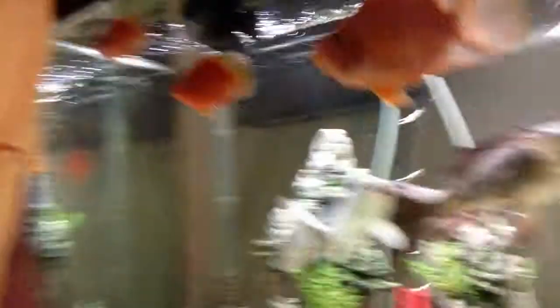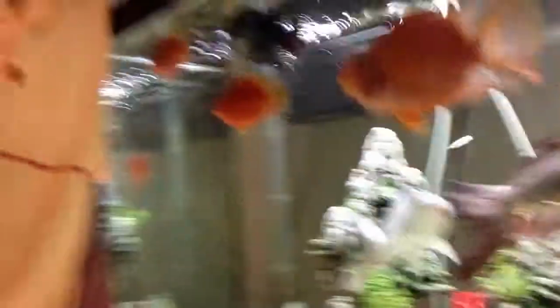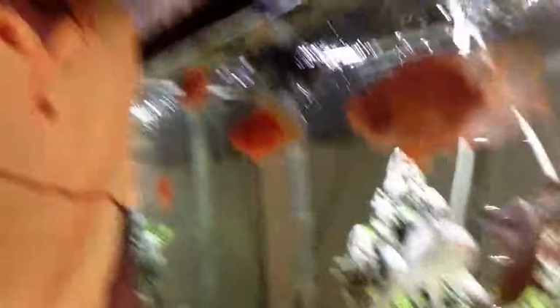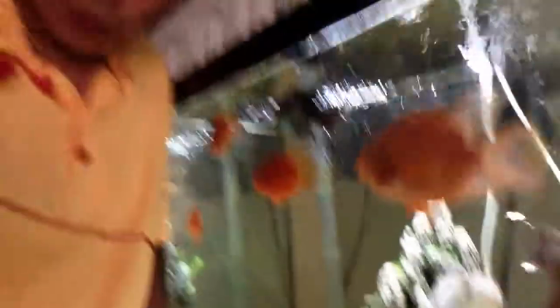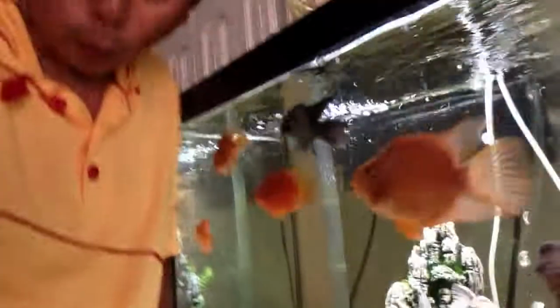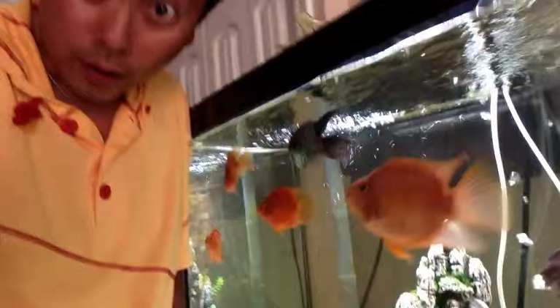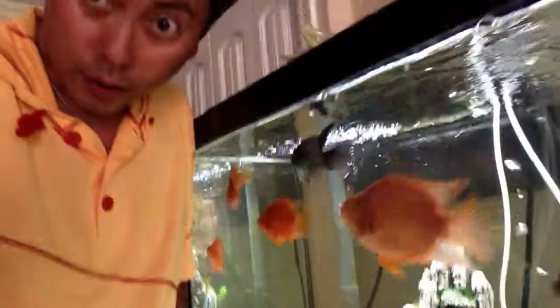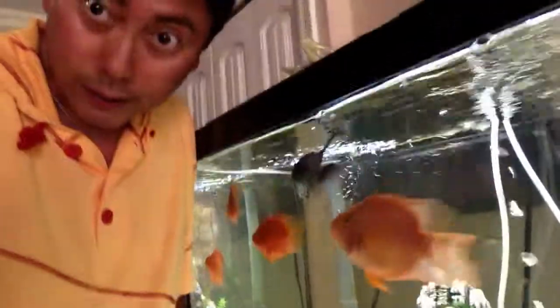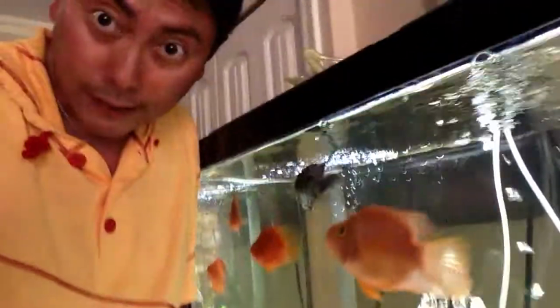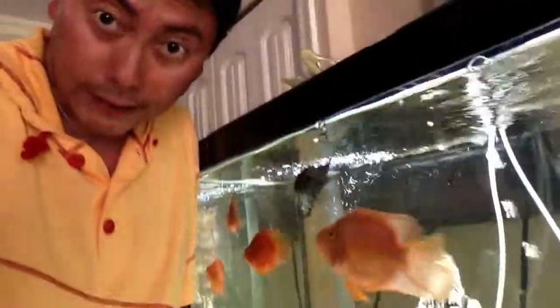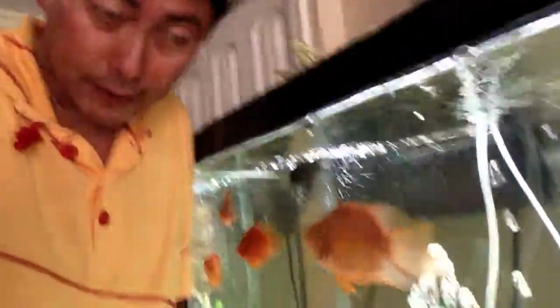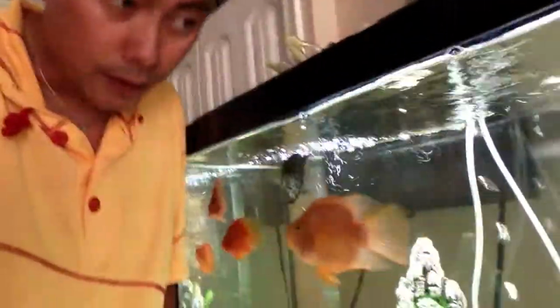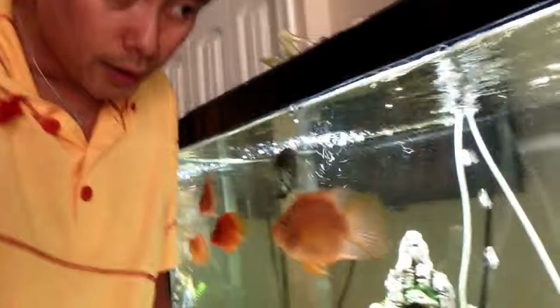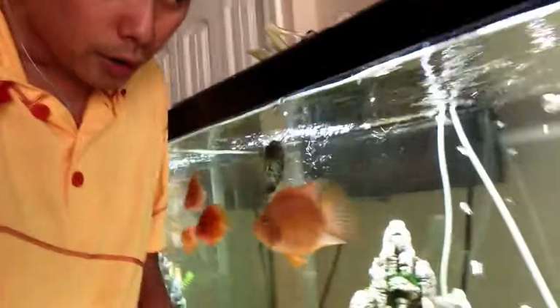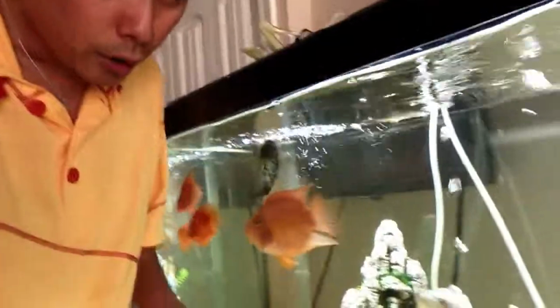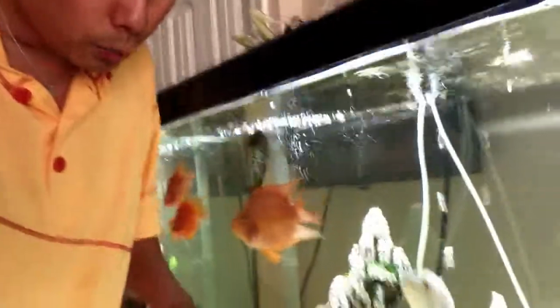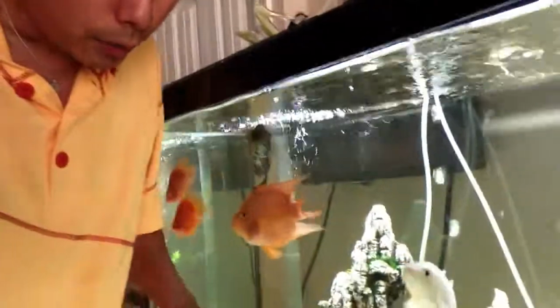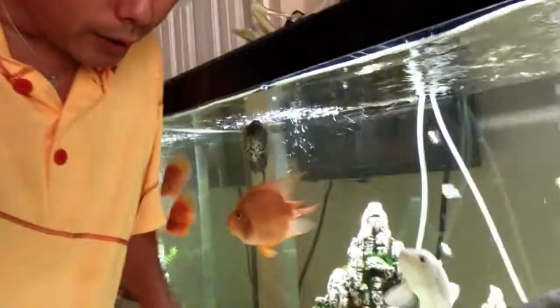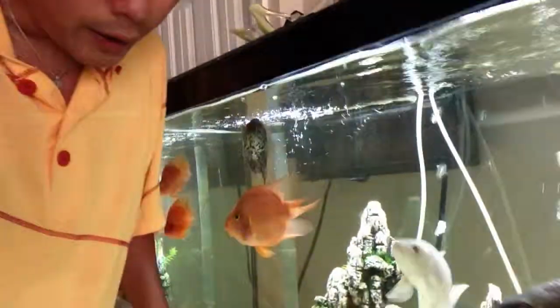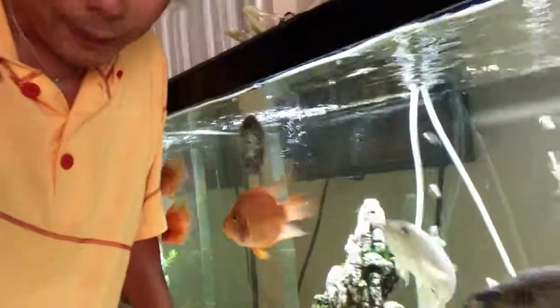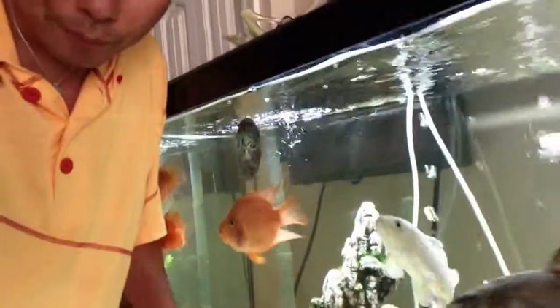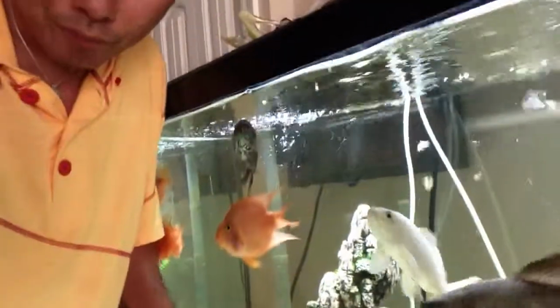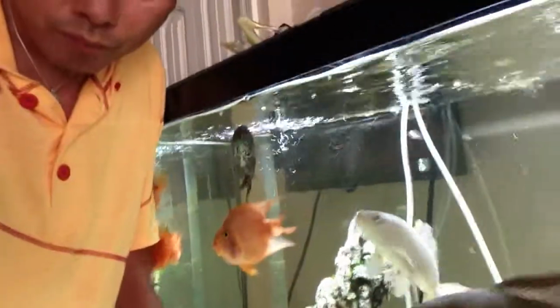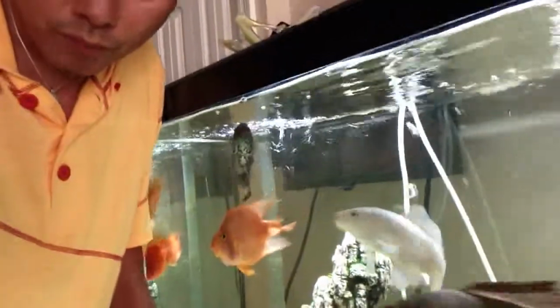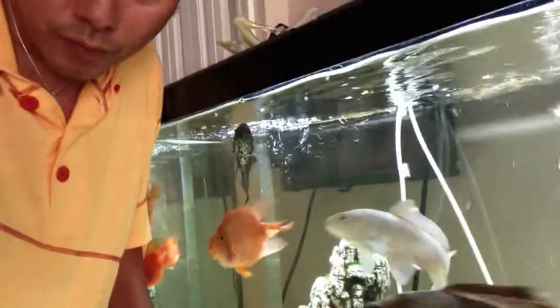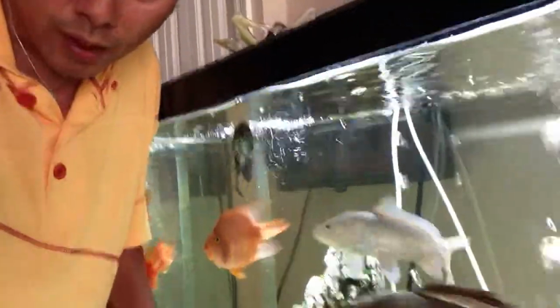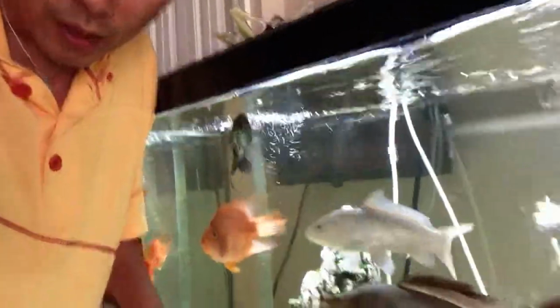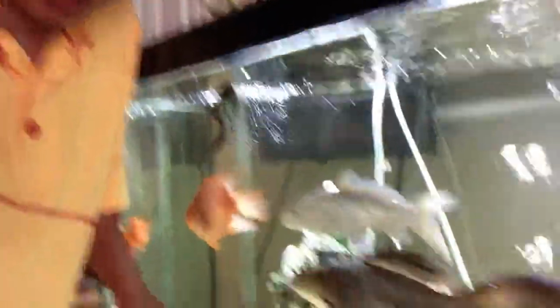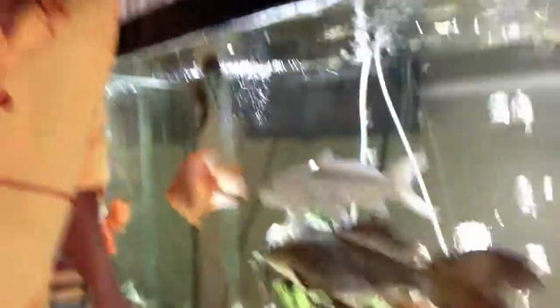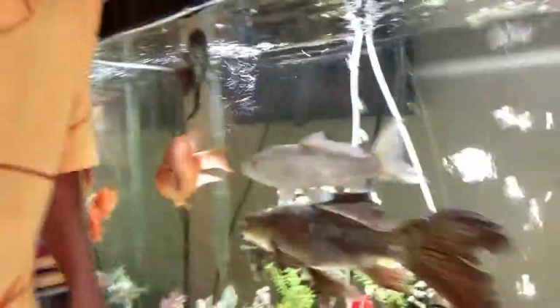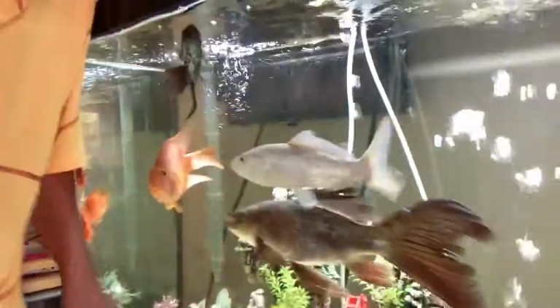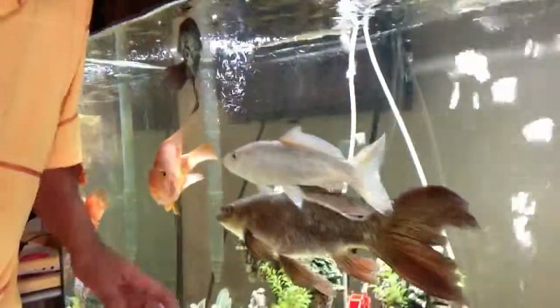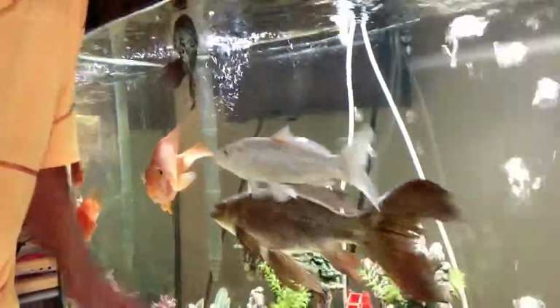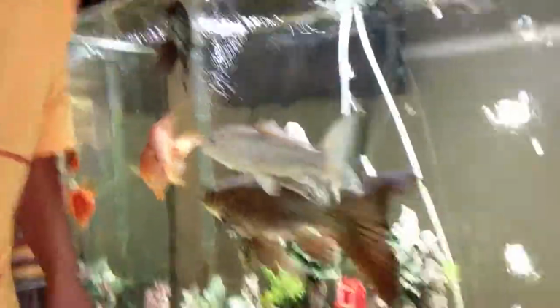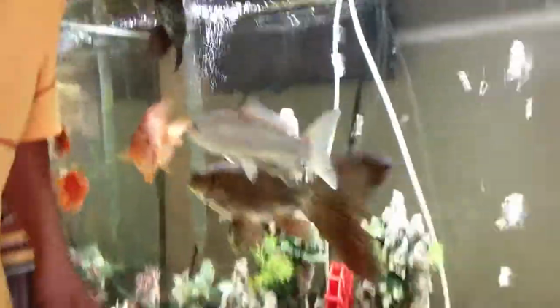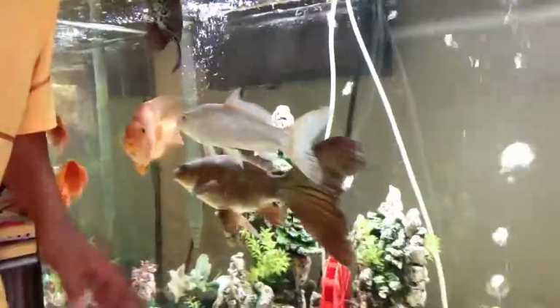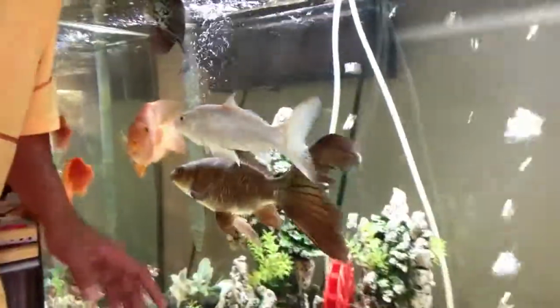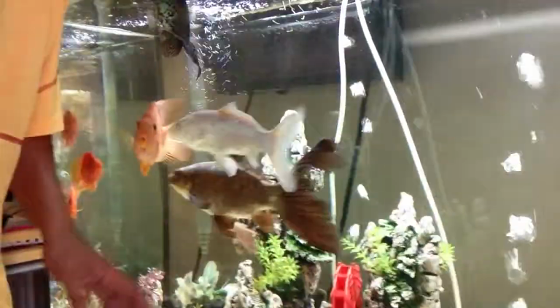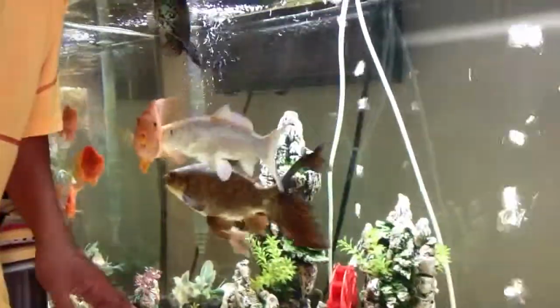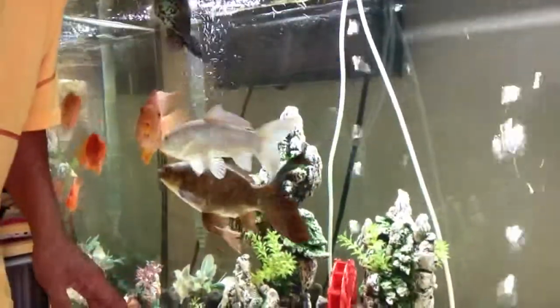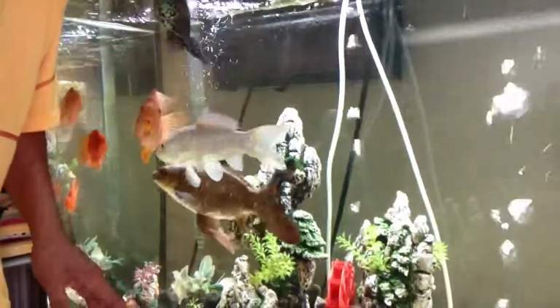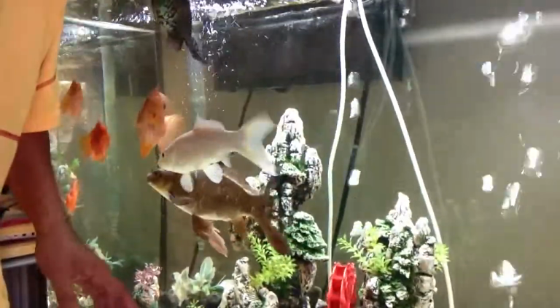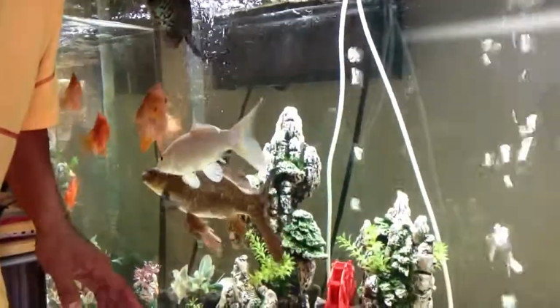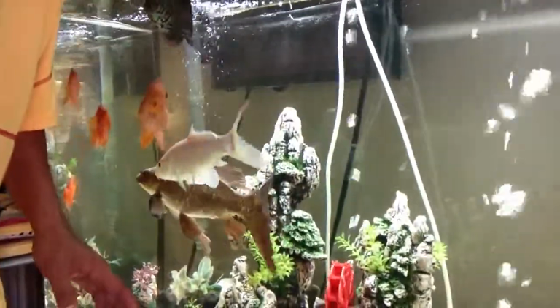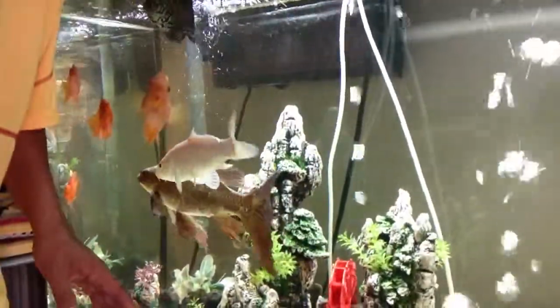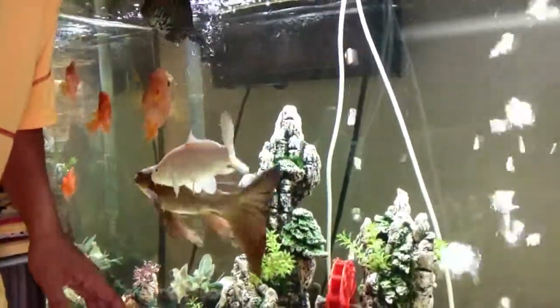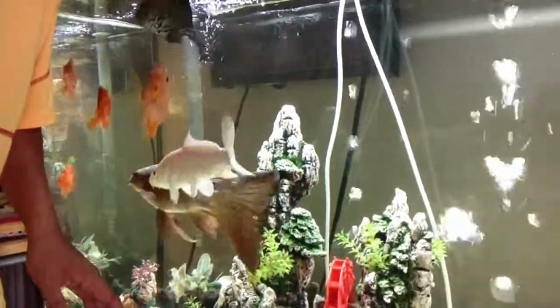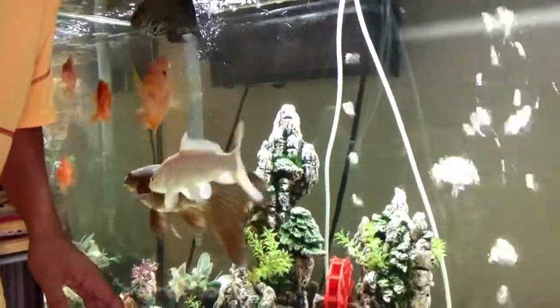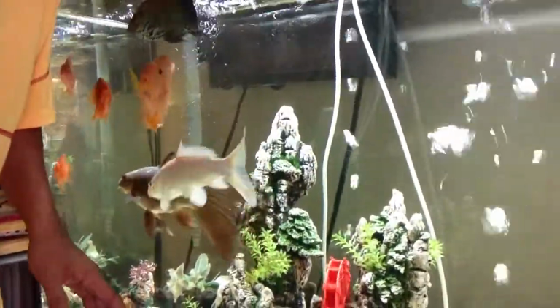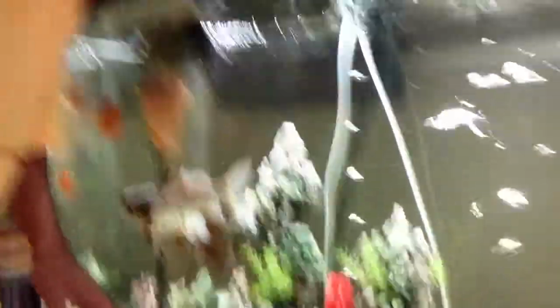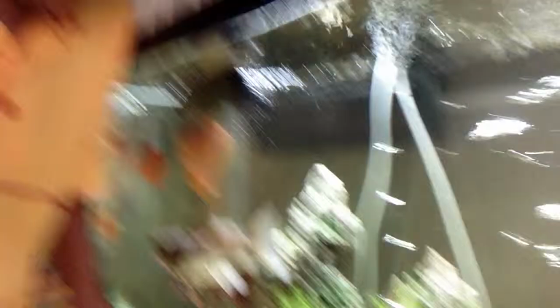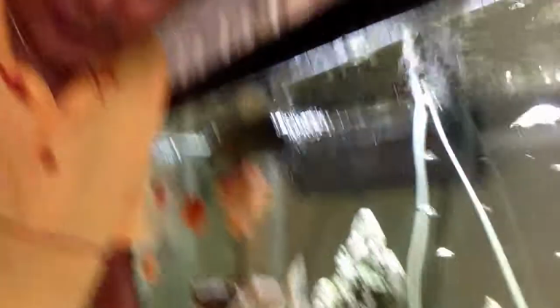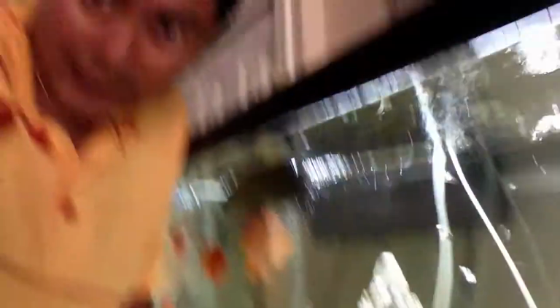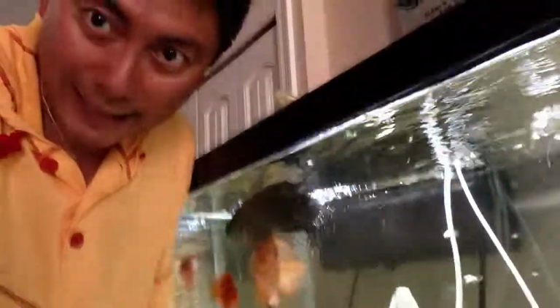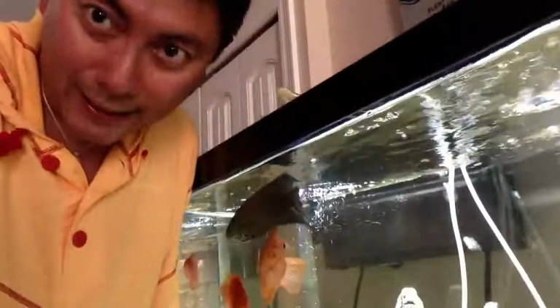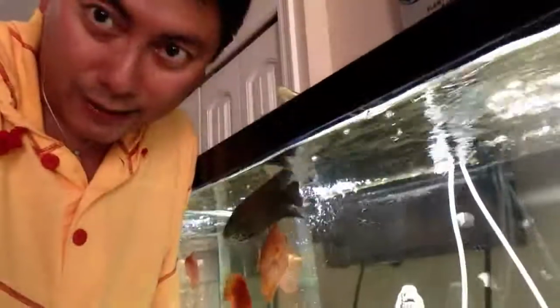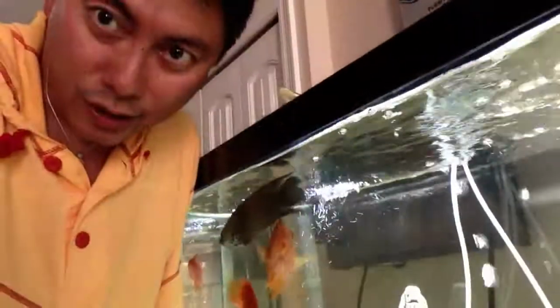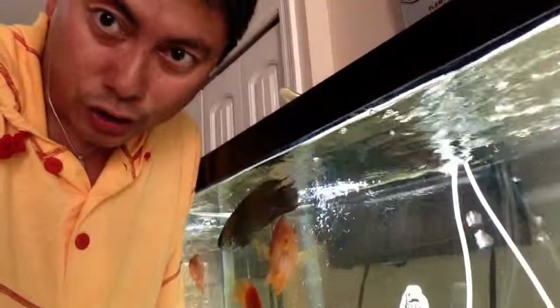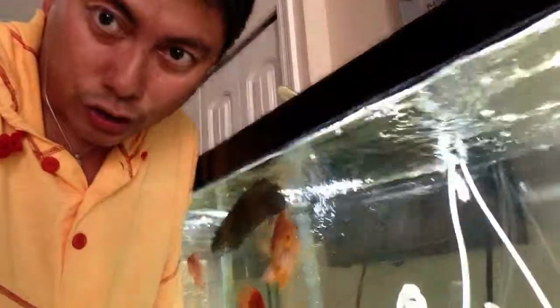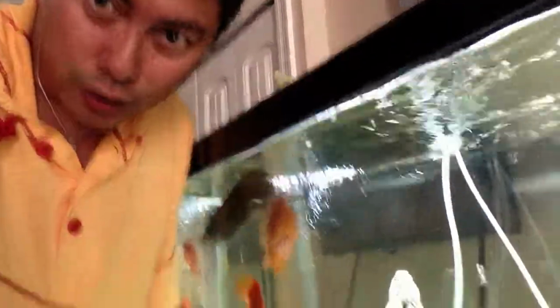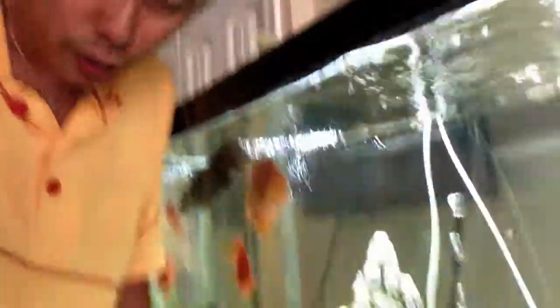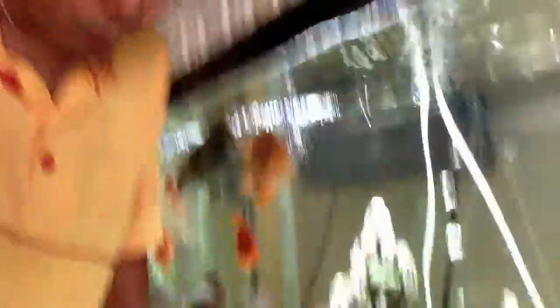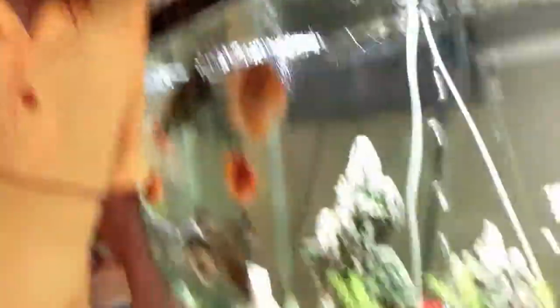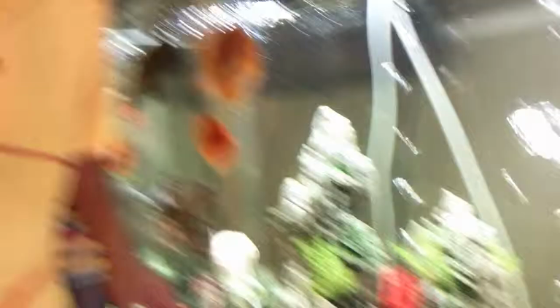The water is clean. Usually I just change the water. I don't really clean it, just change the water.